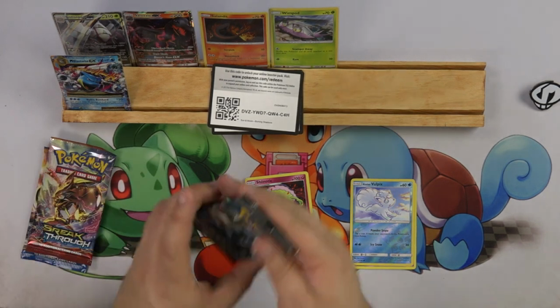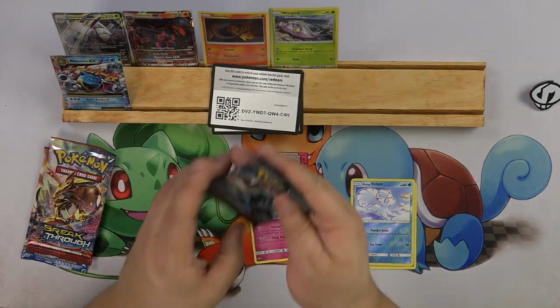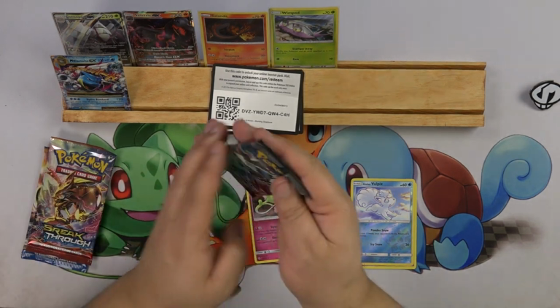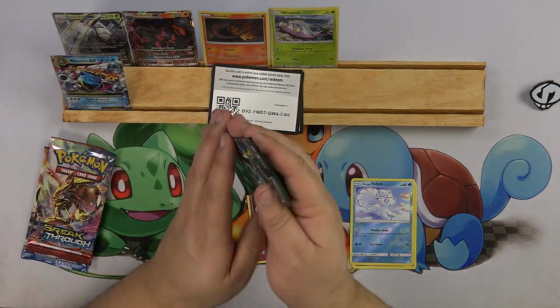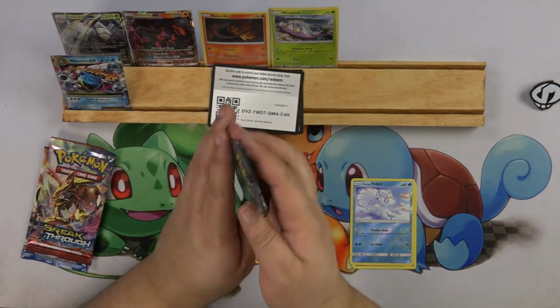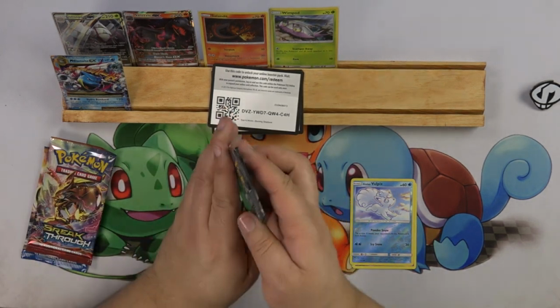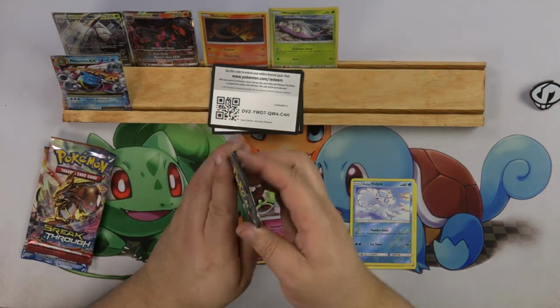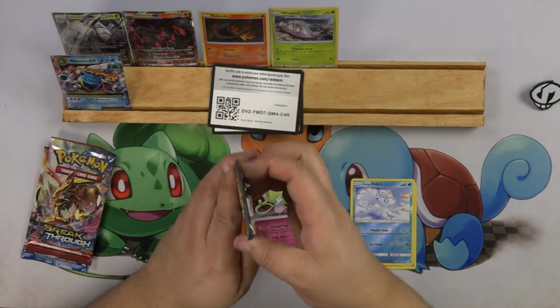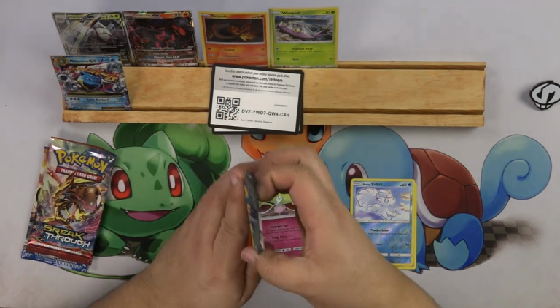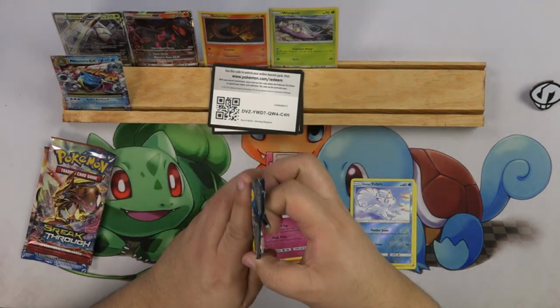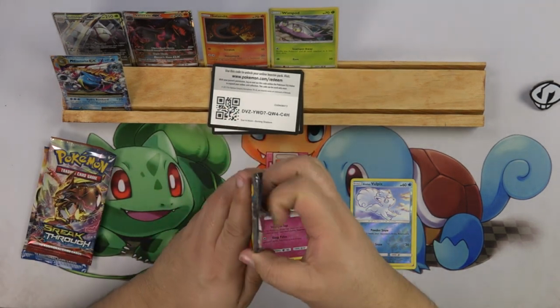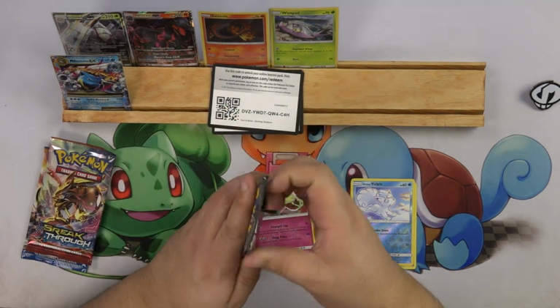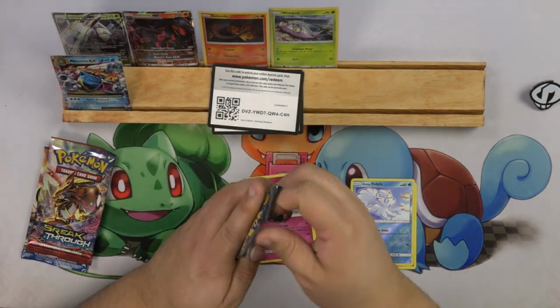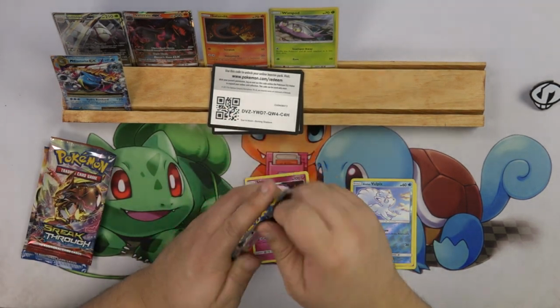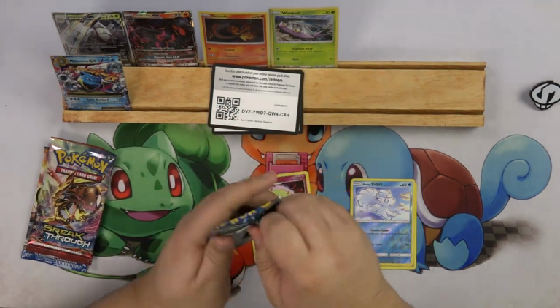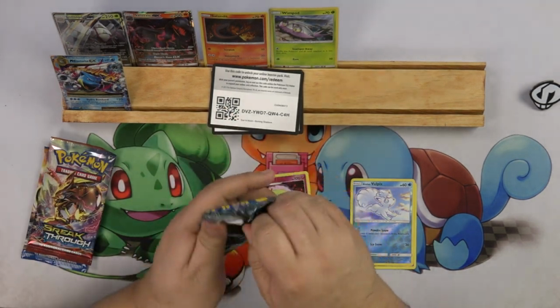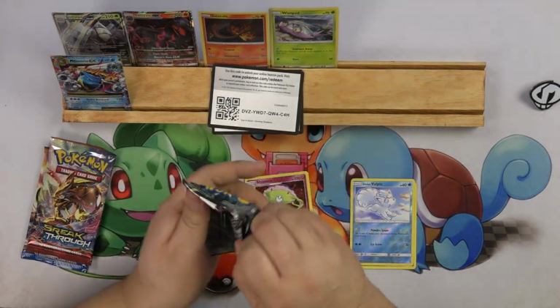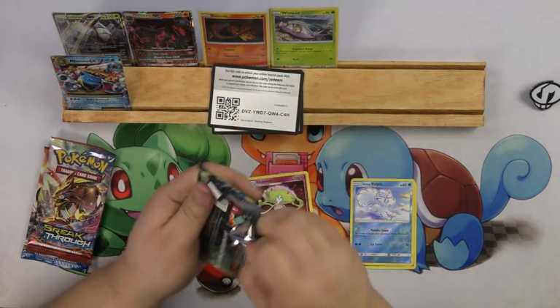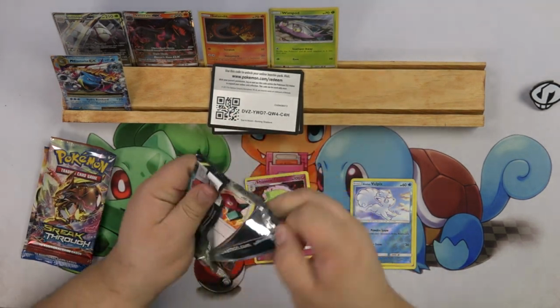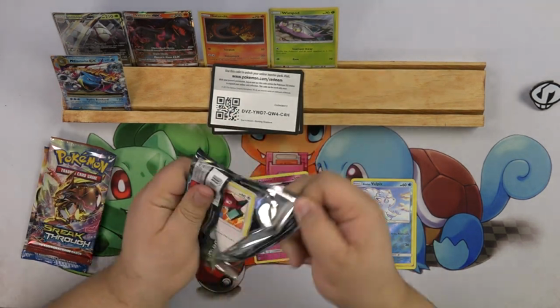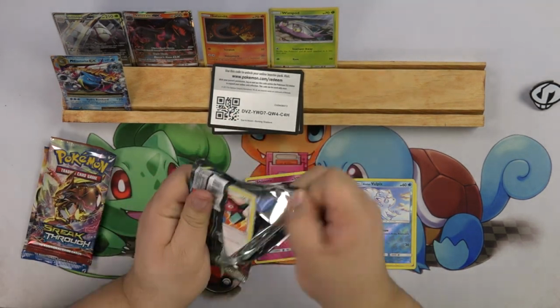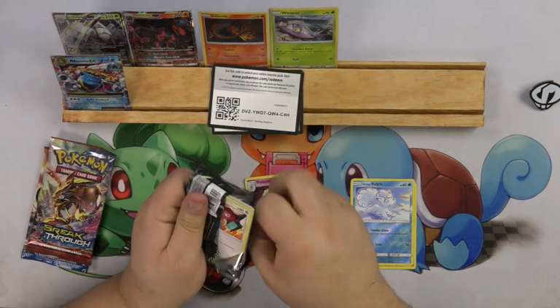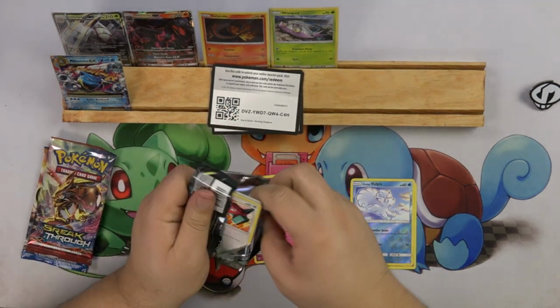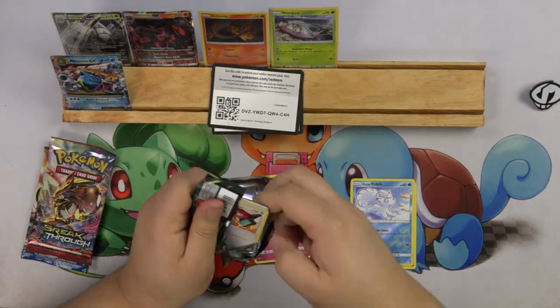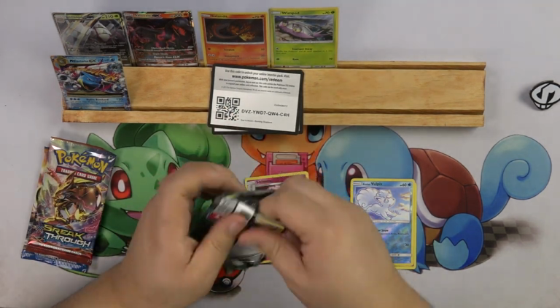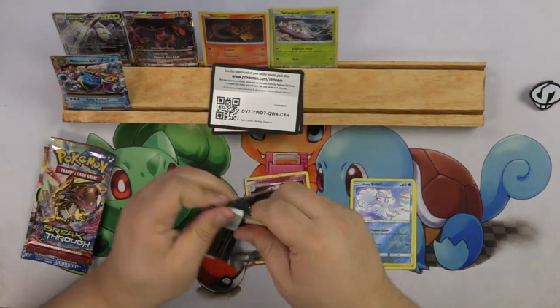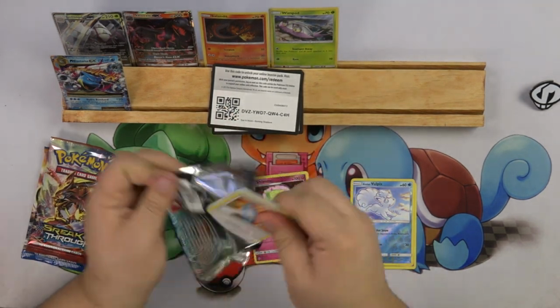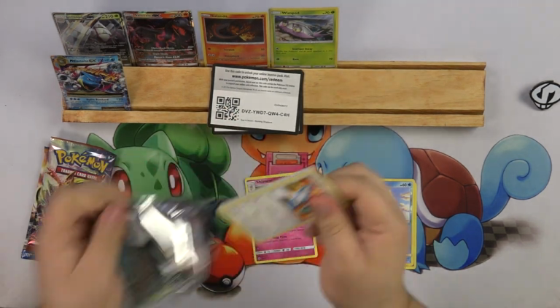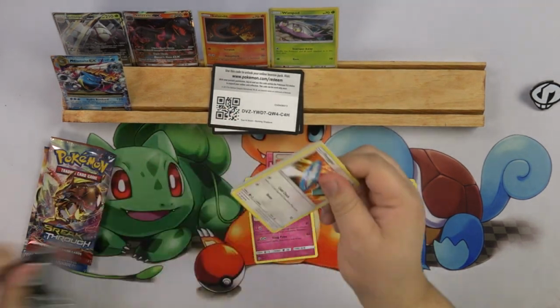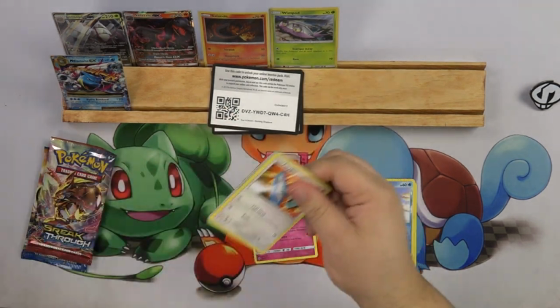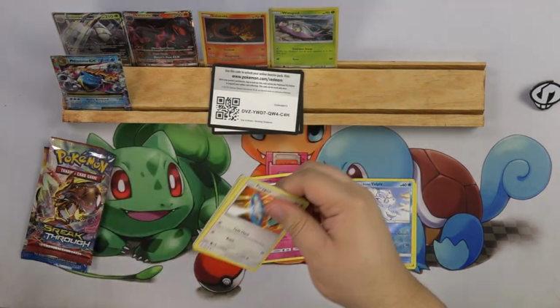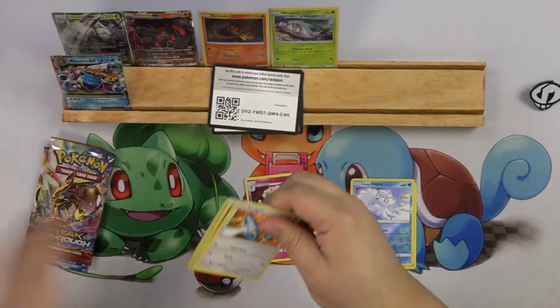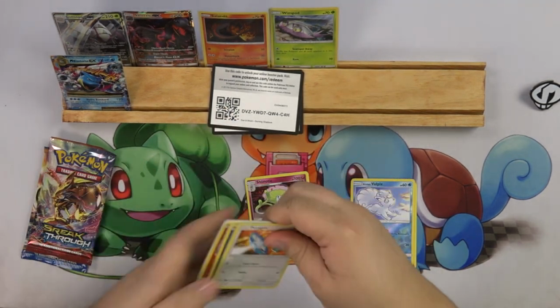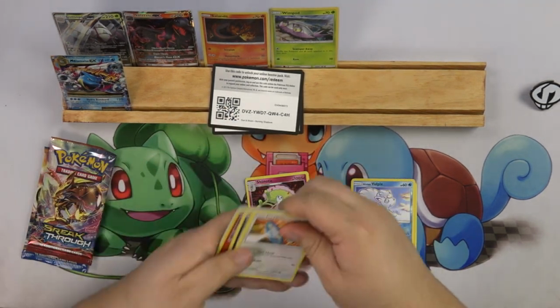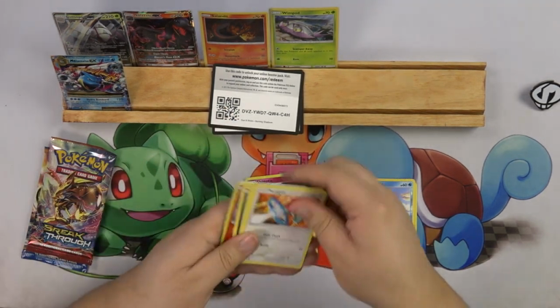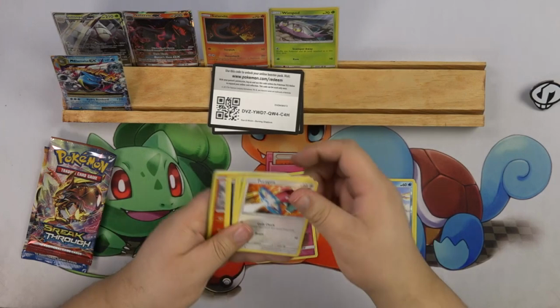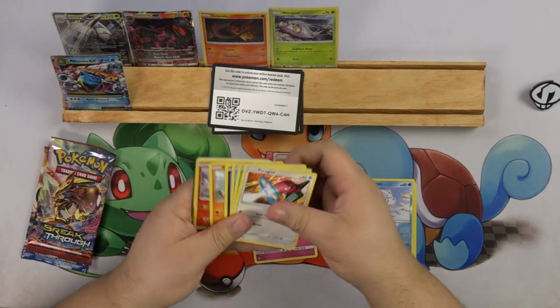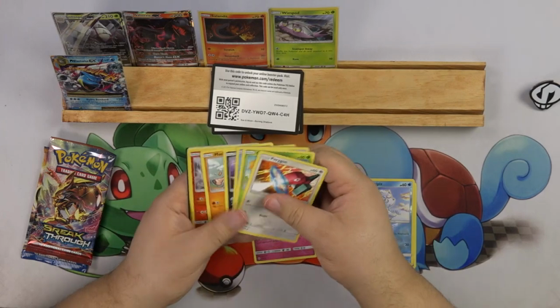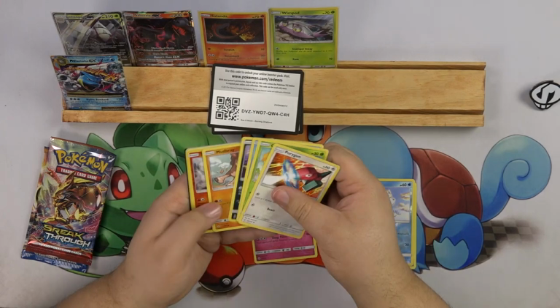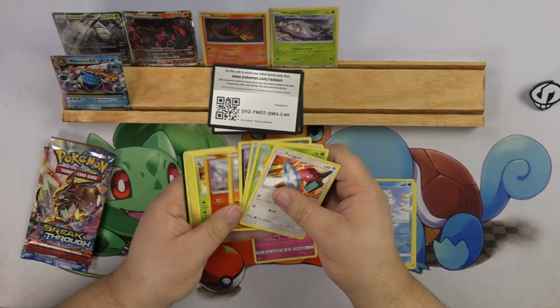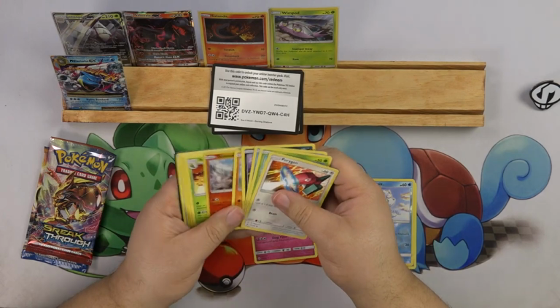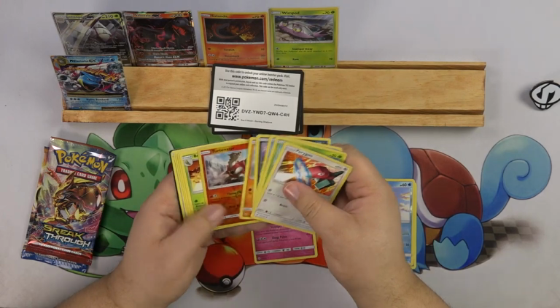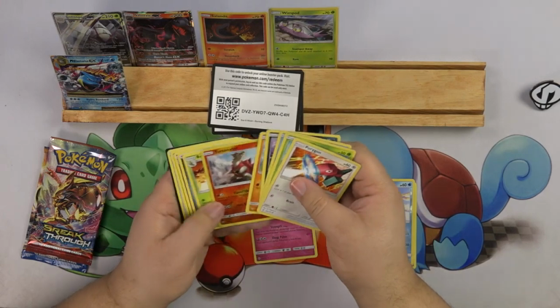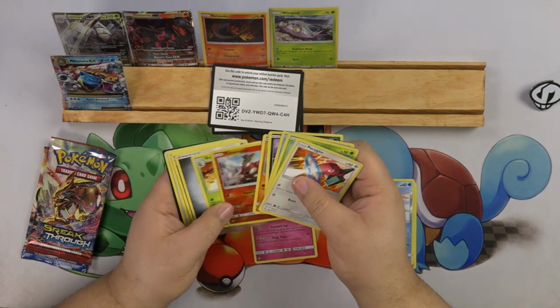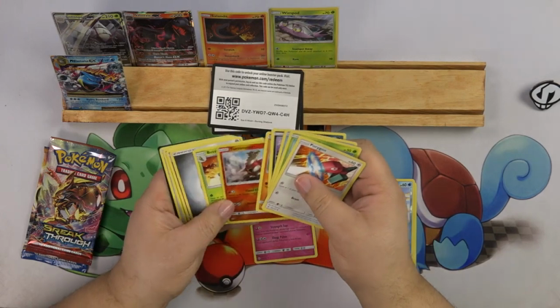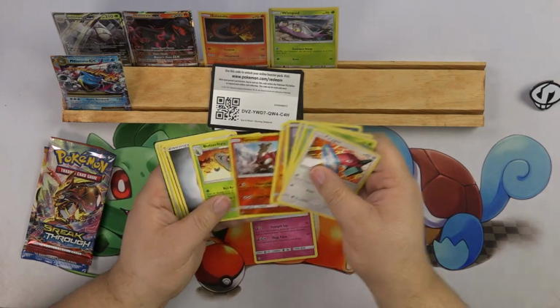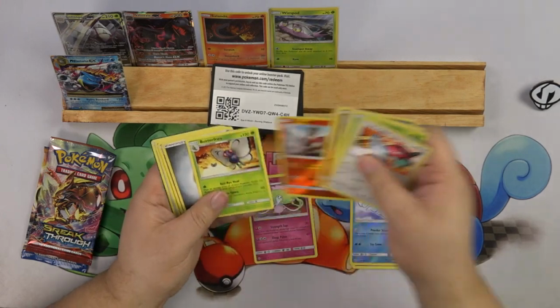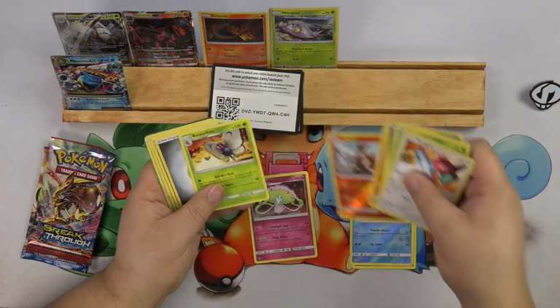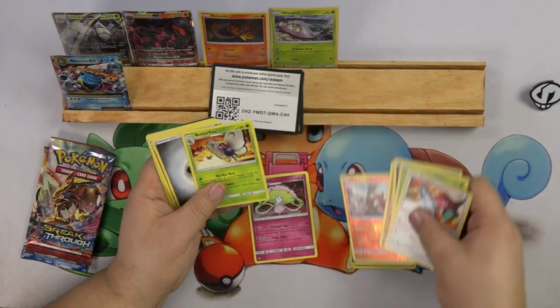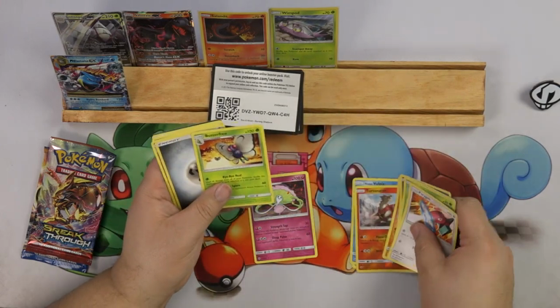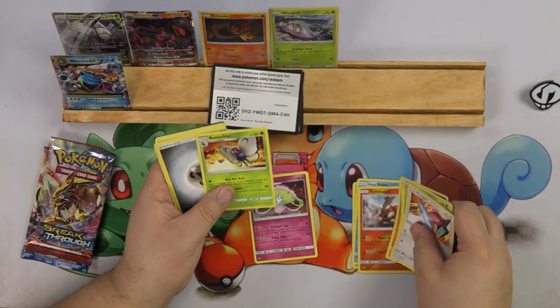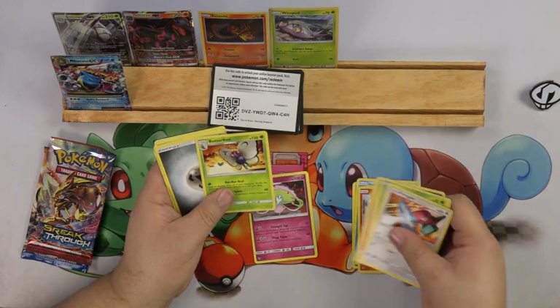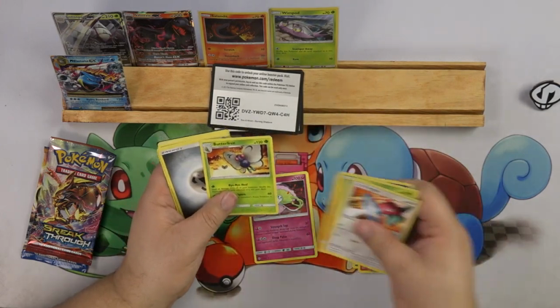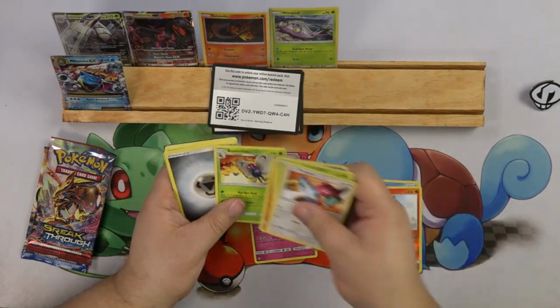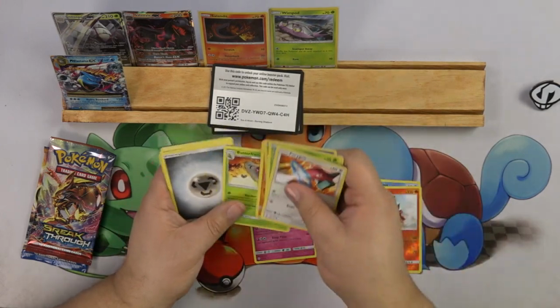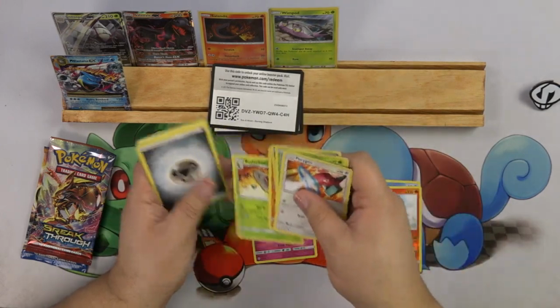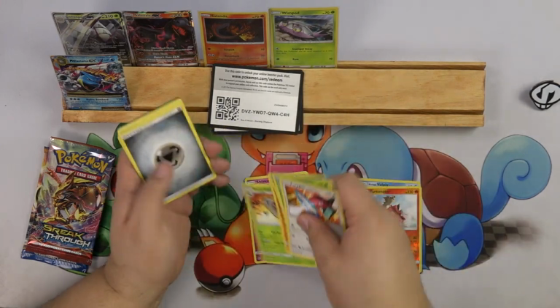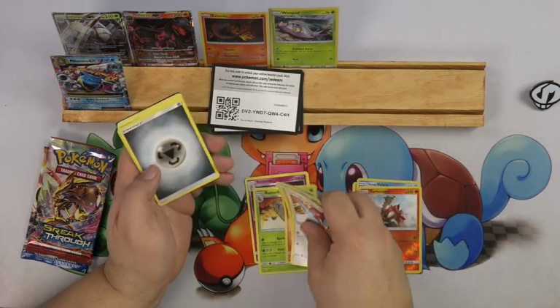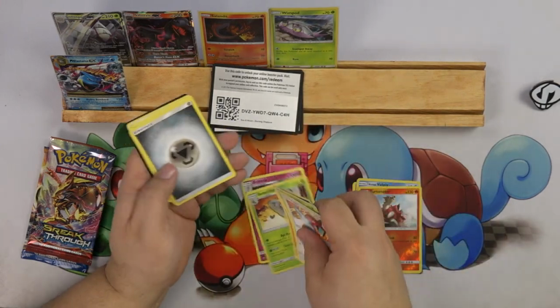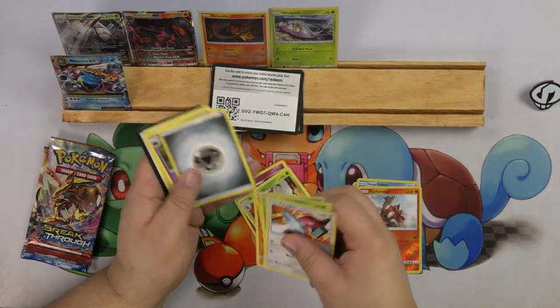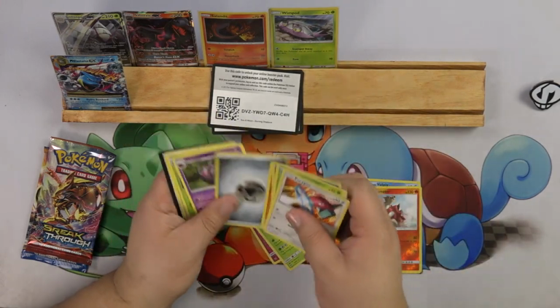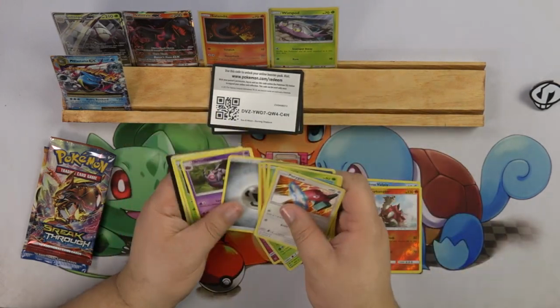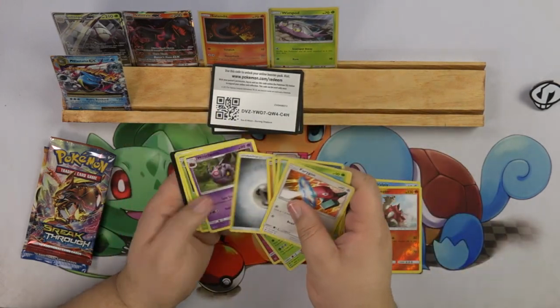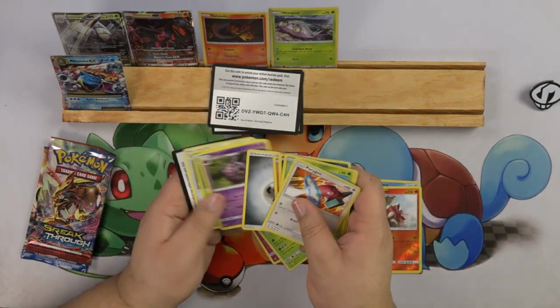Another Burning Shadows pack. Come on - Turtonator and a Butterfree.